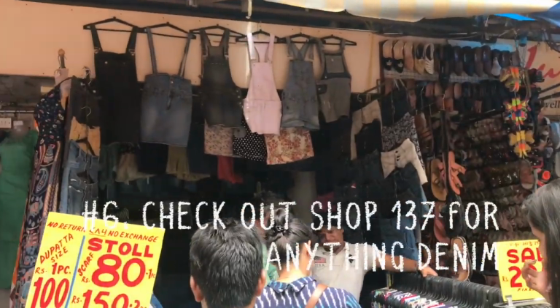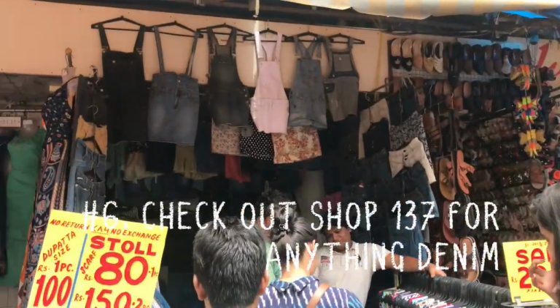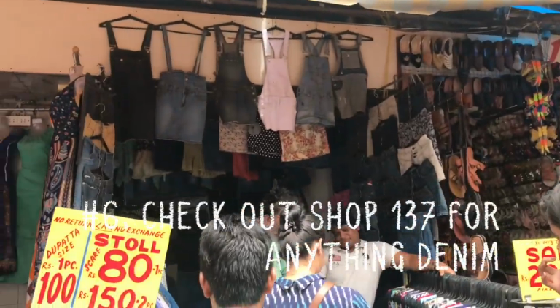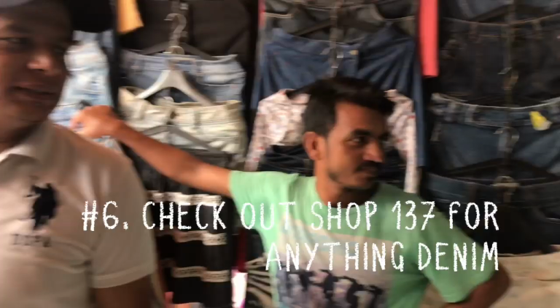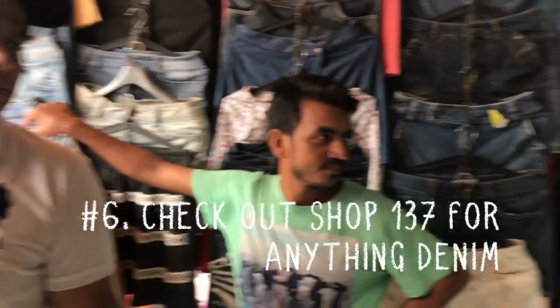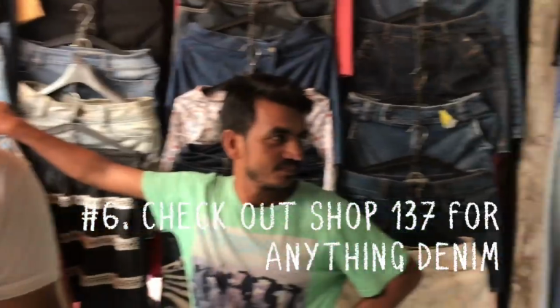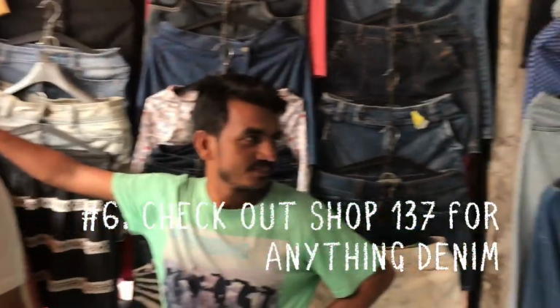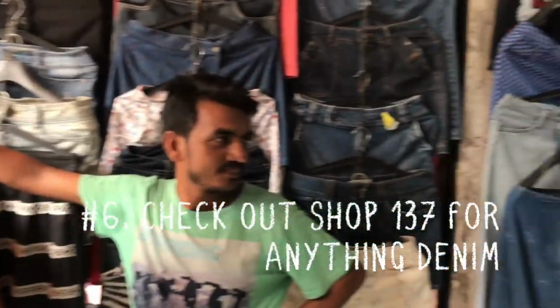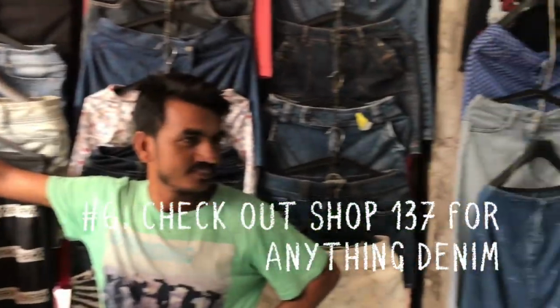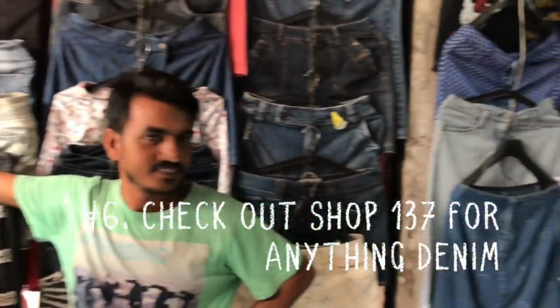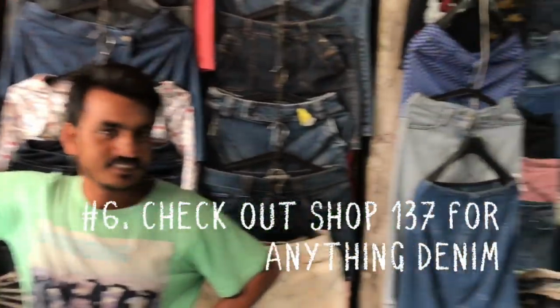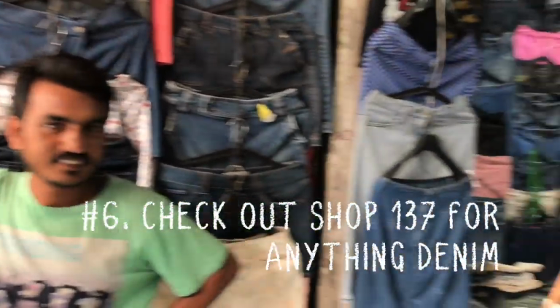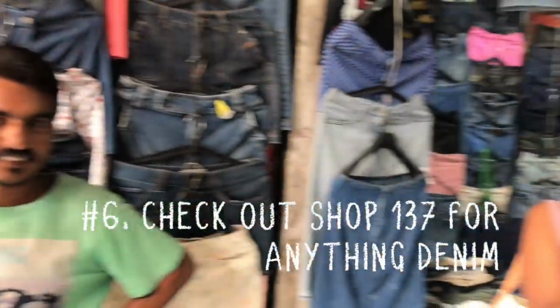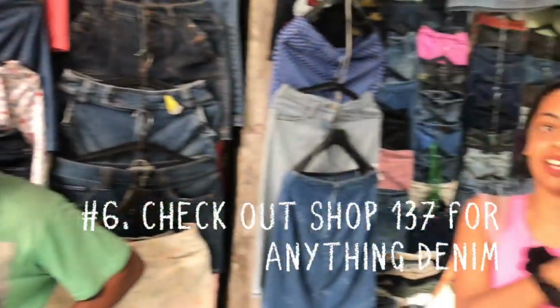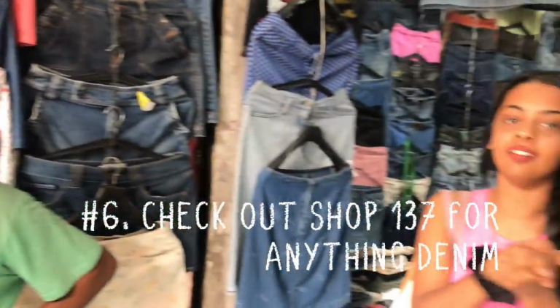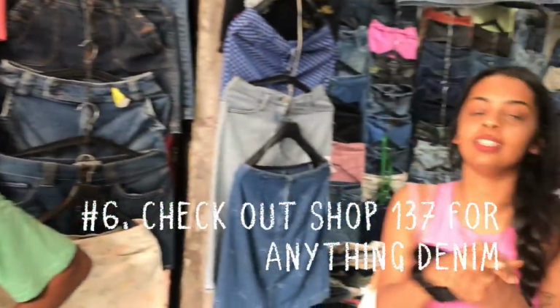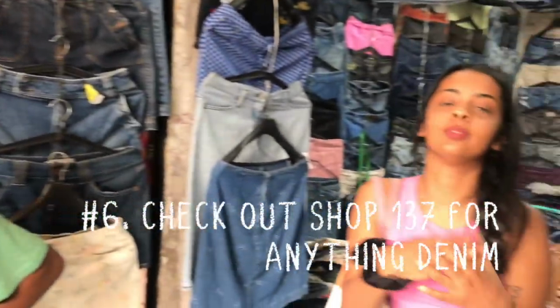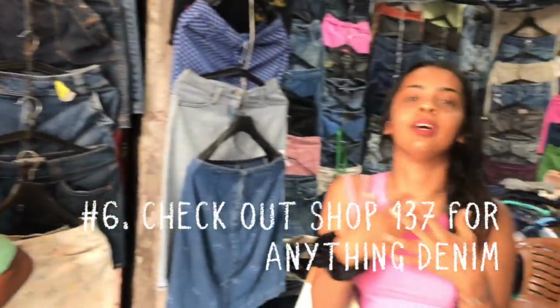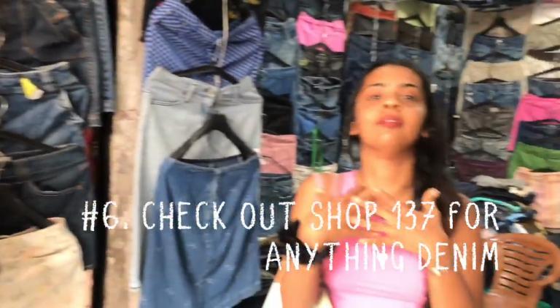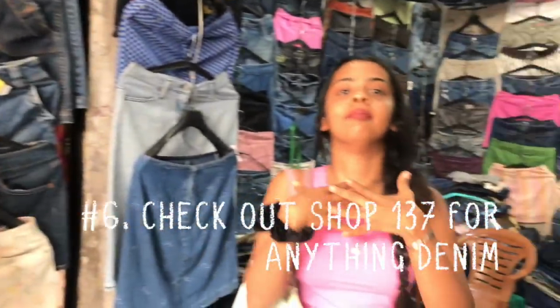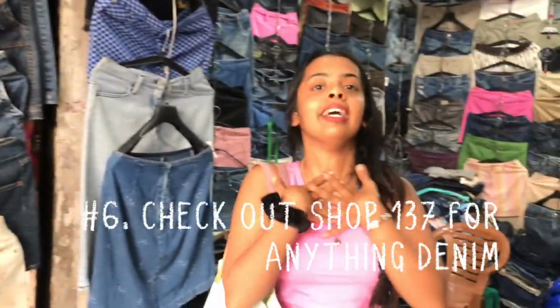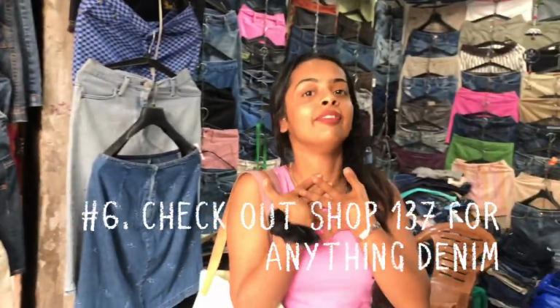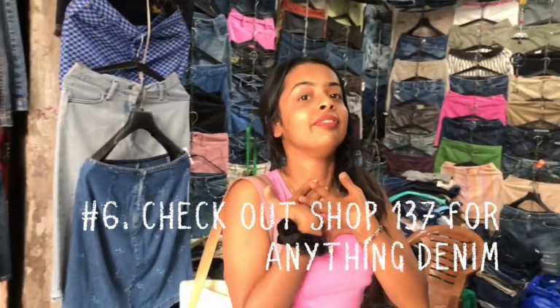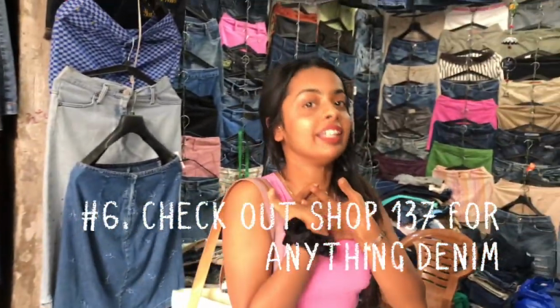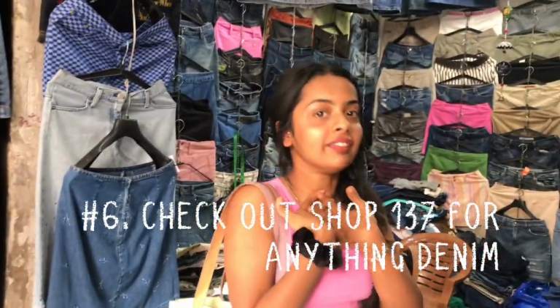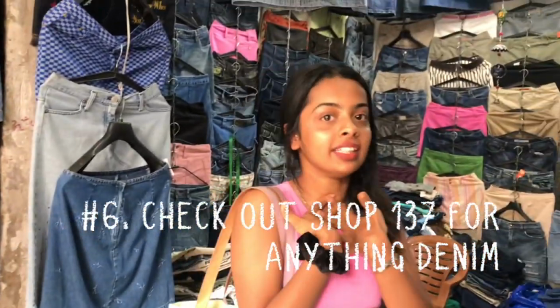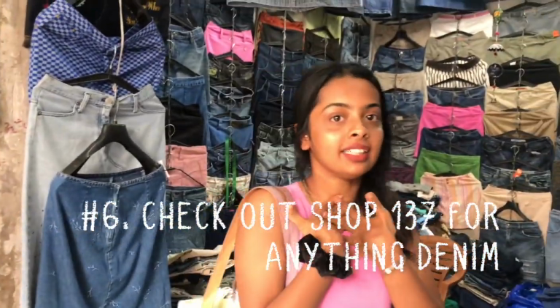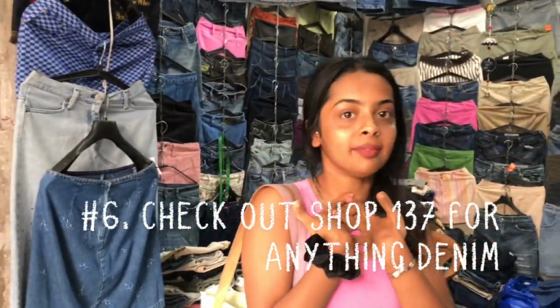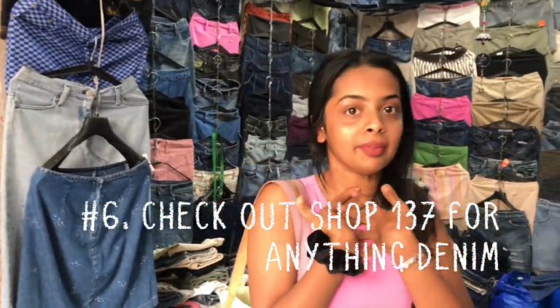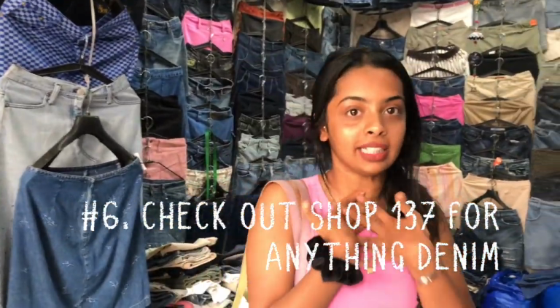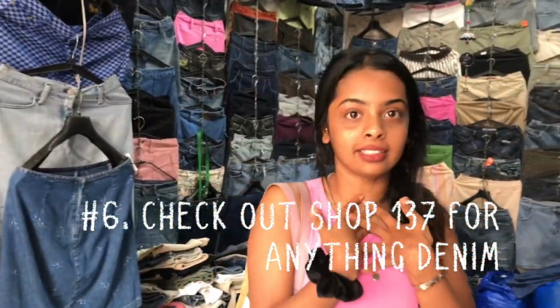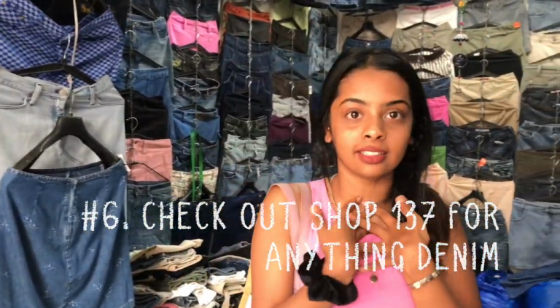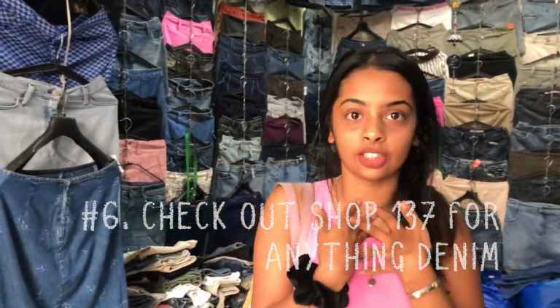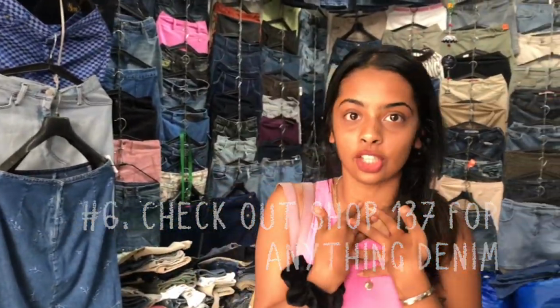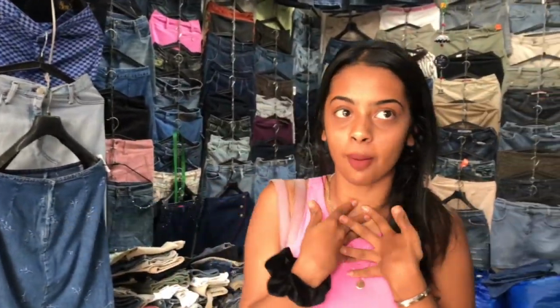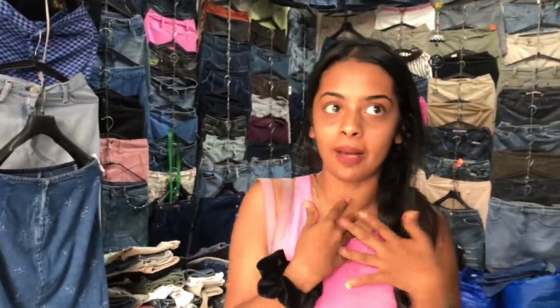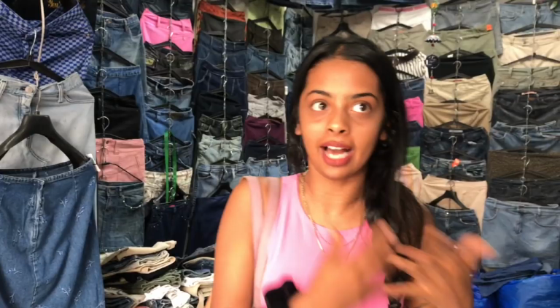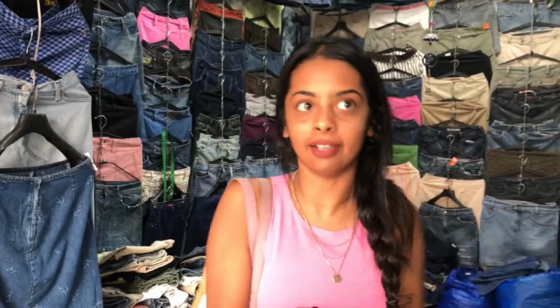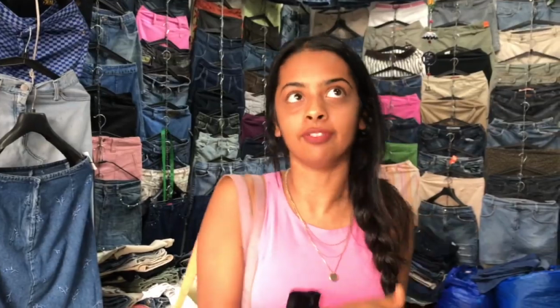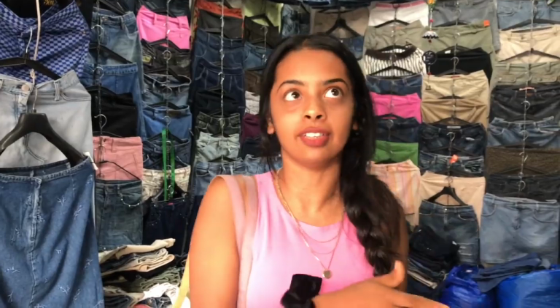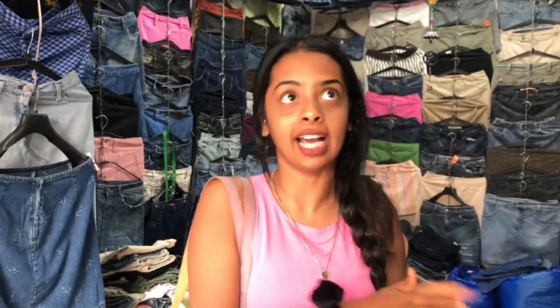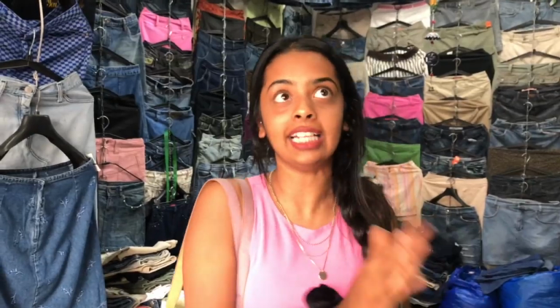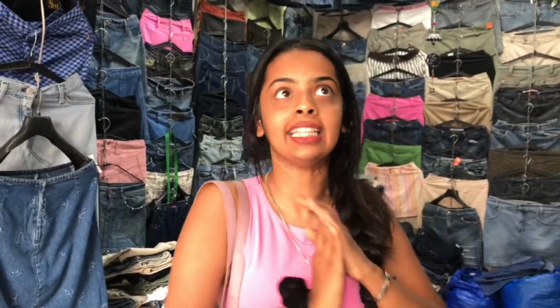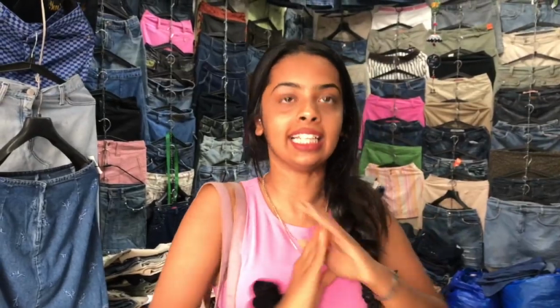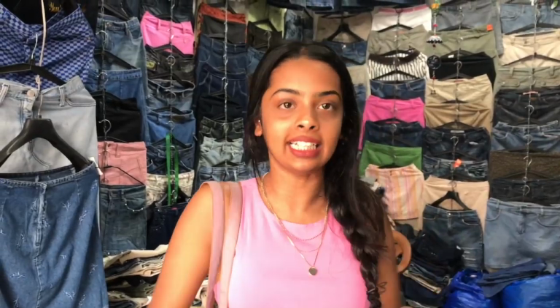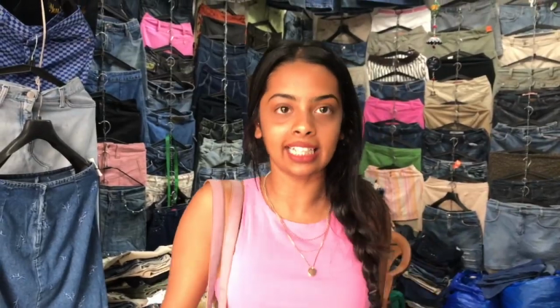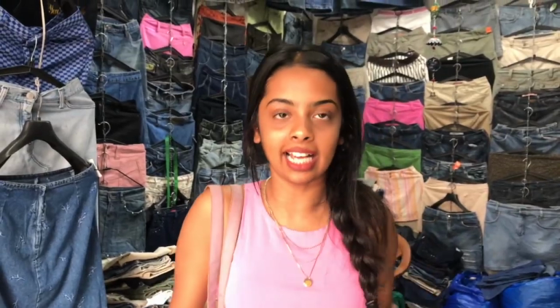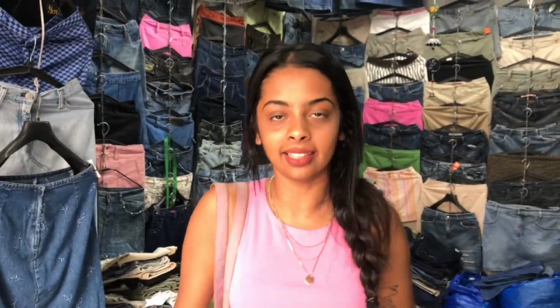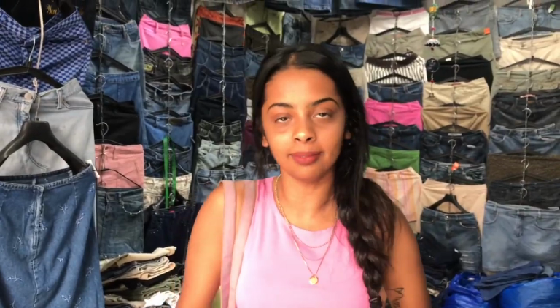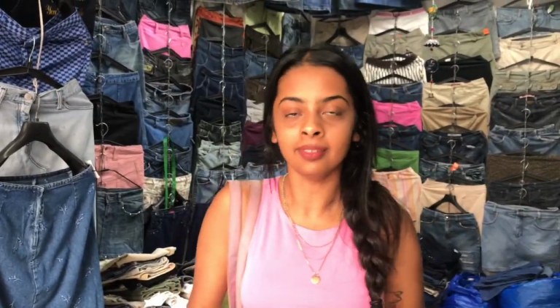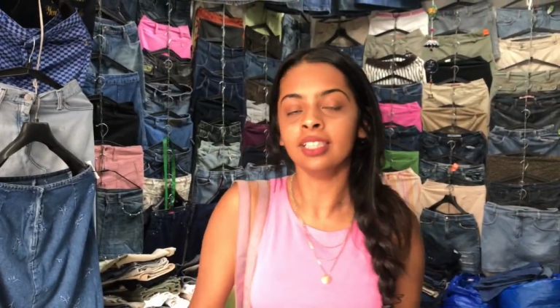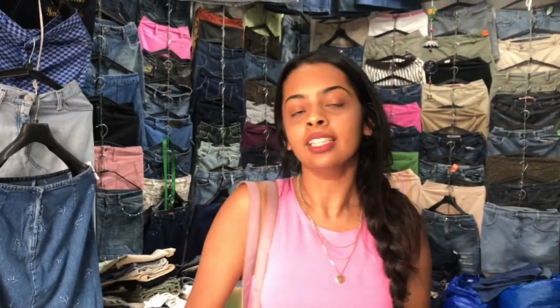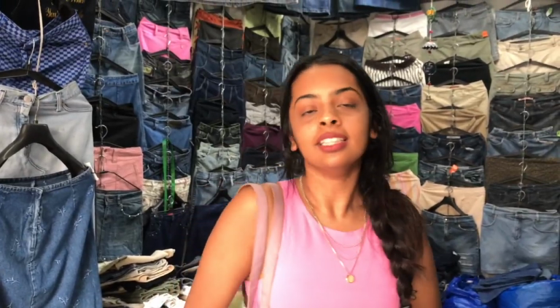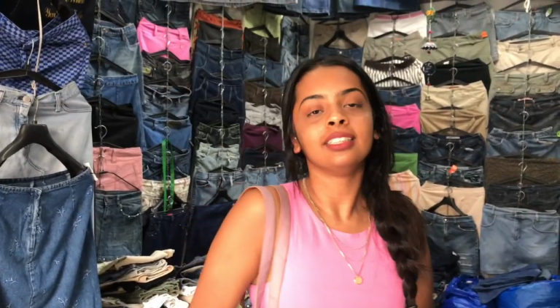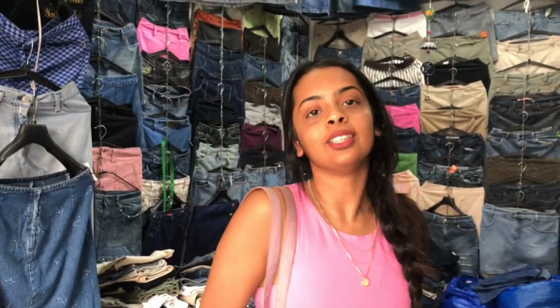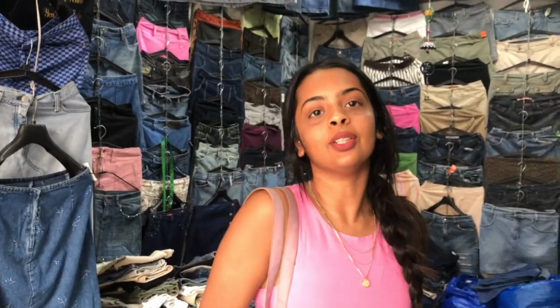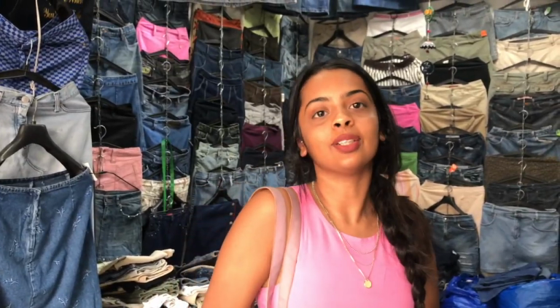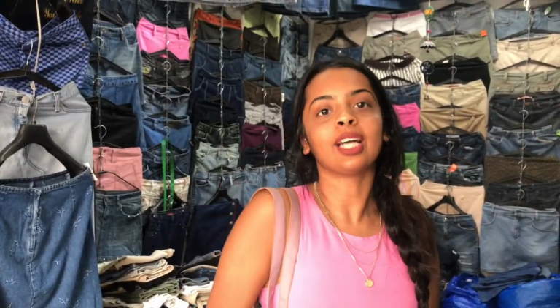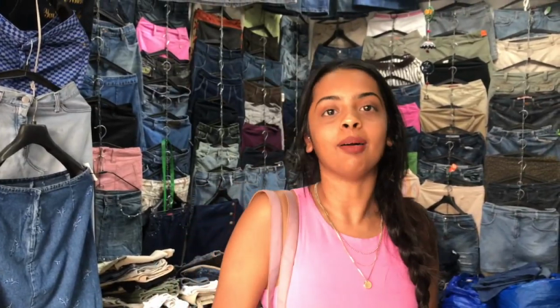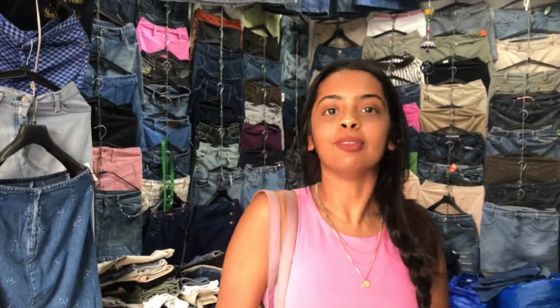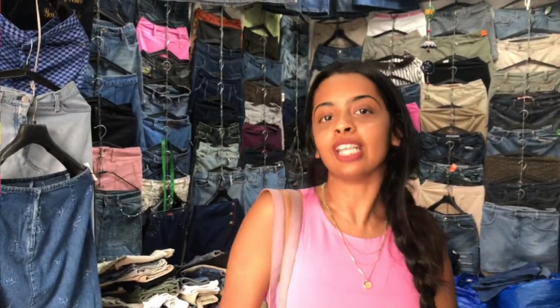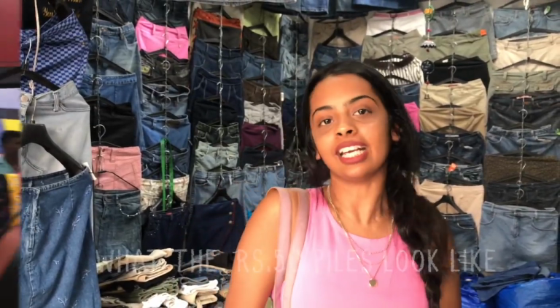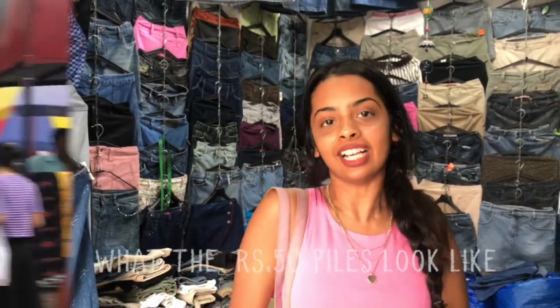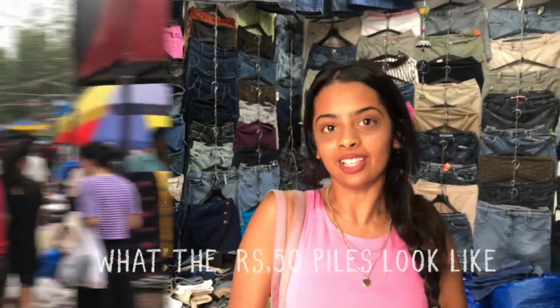Shop number 137 is one of my favorite places to shop at for anything denim. So come check it out.